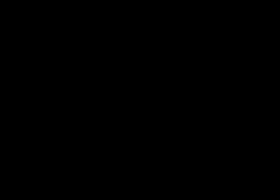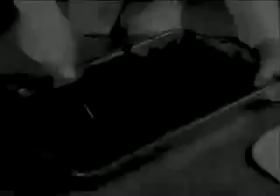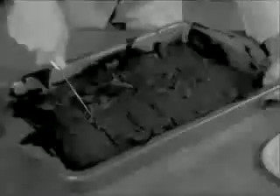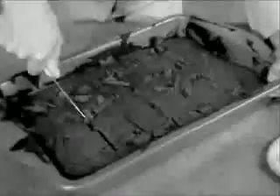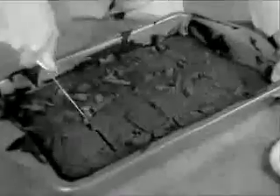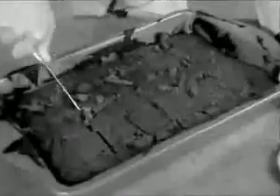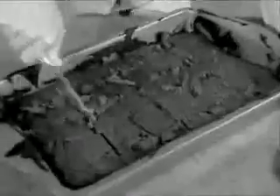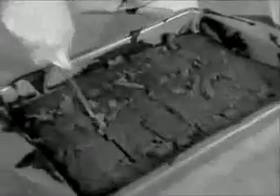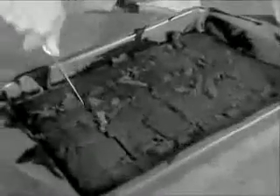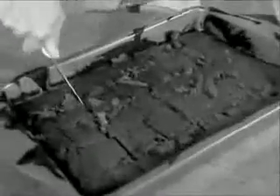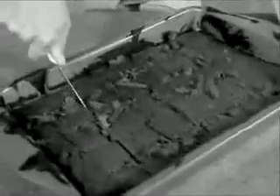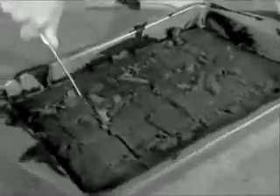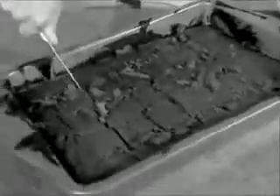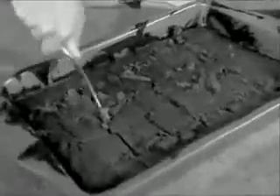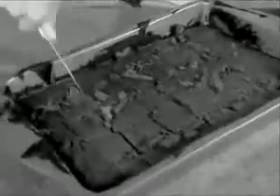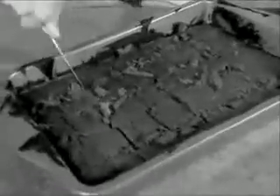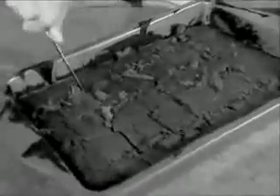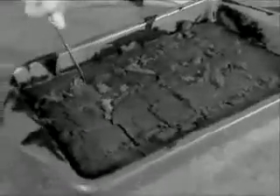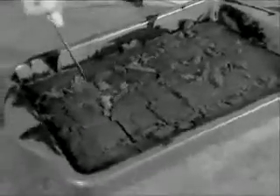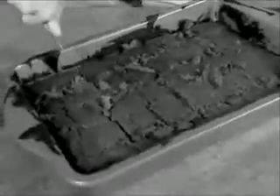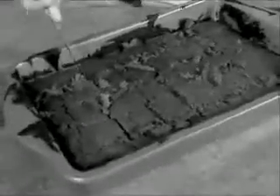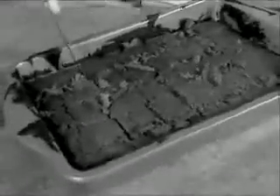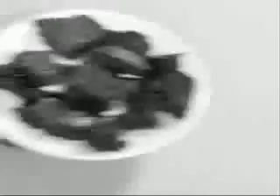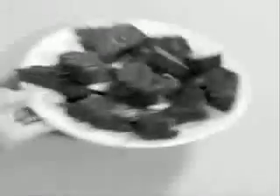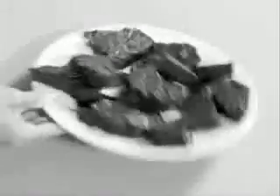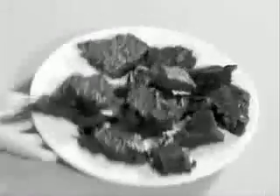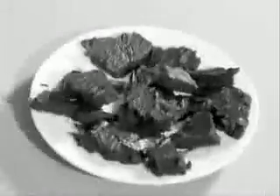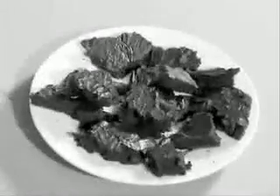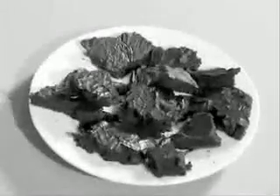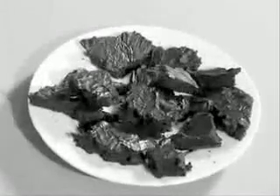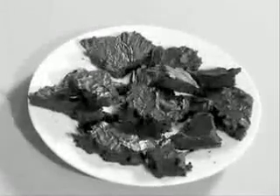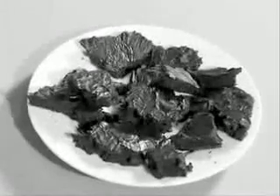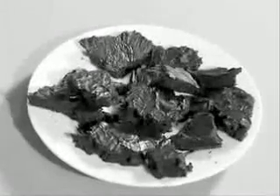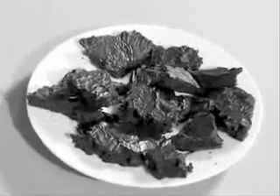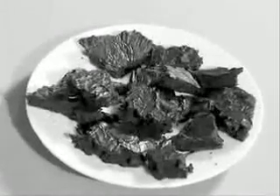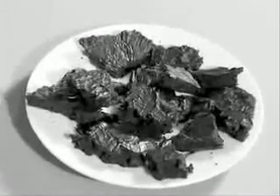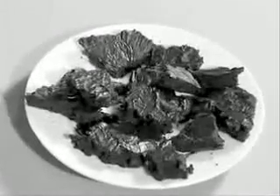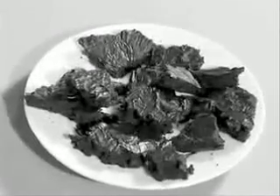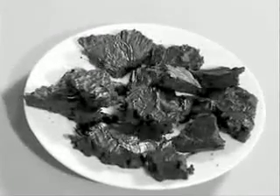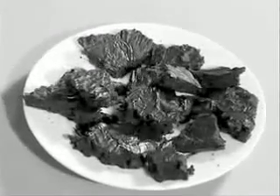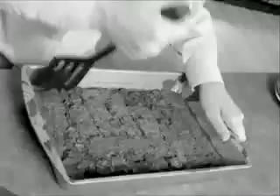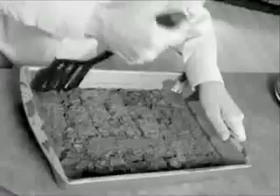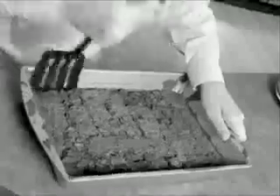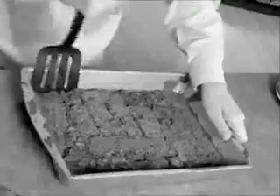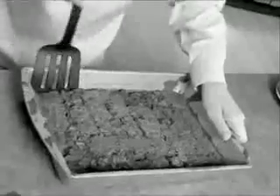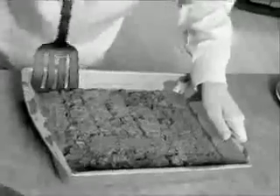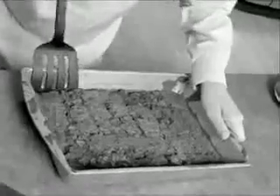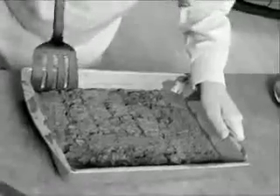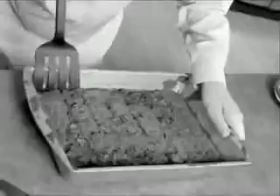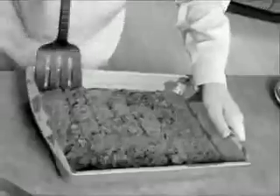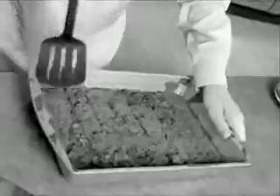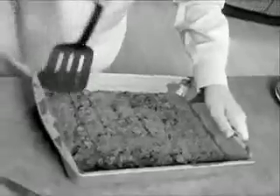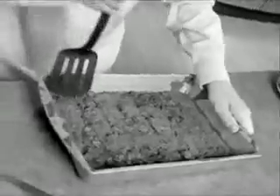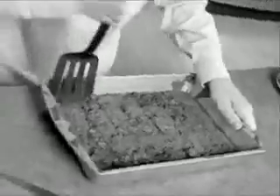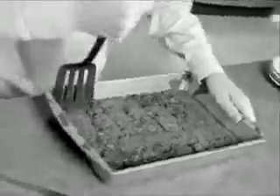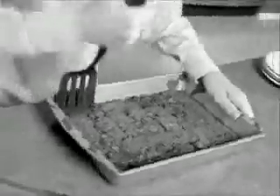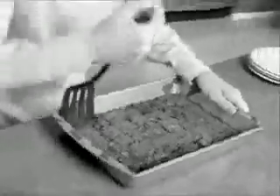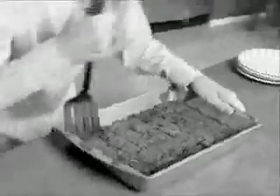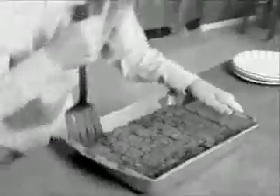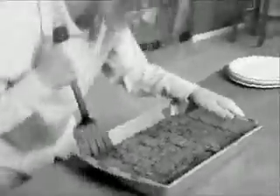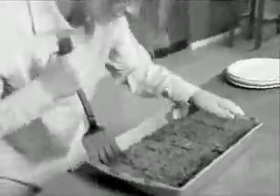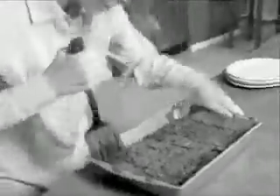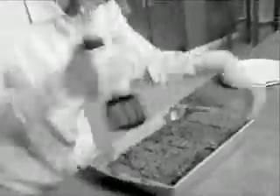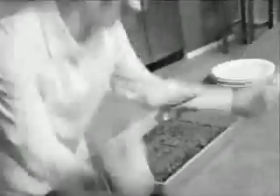You cut, rip, and tear, but your brownies never turn out square. And when they're stuck, you're totally out of luck.